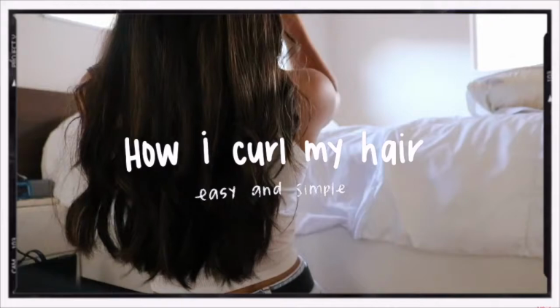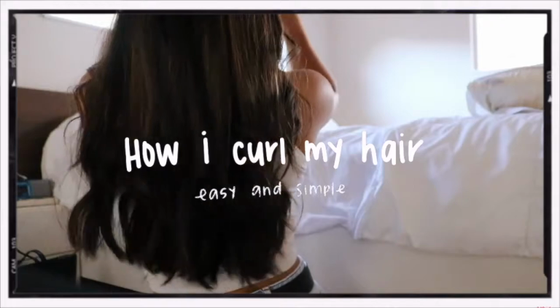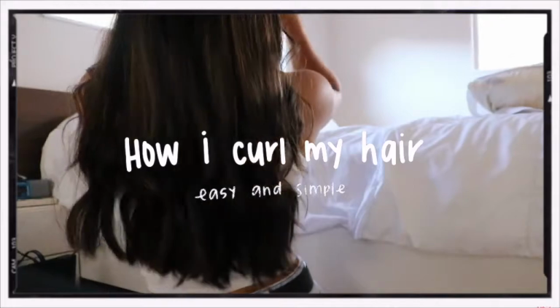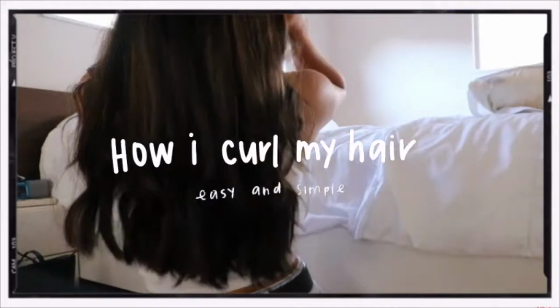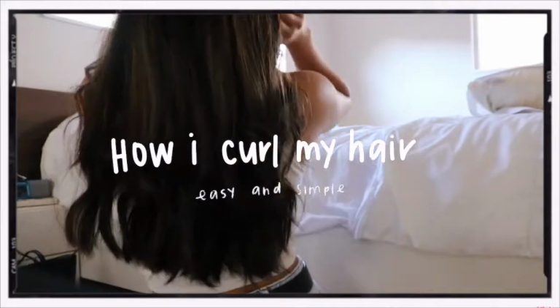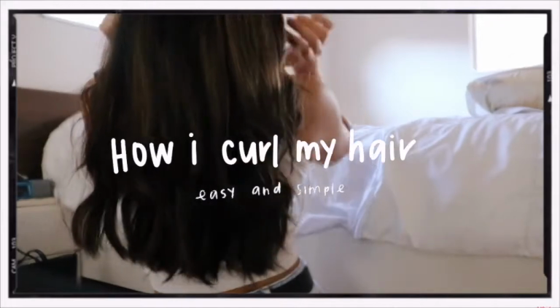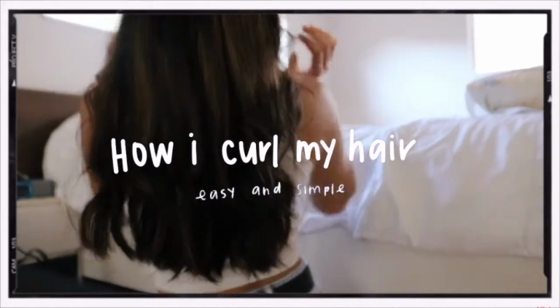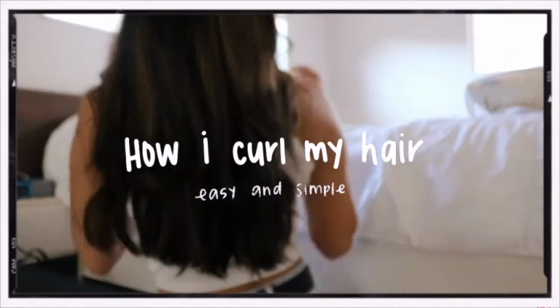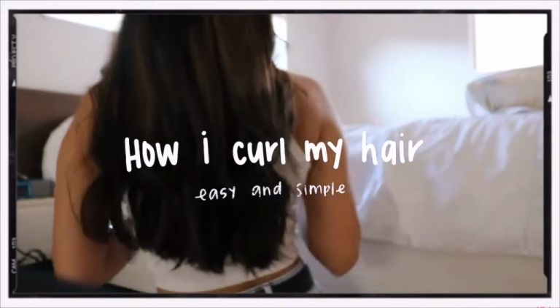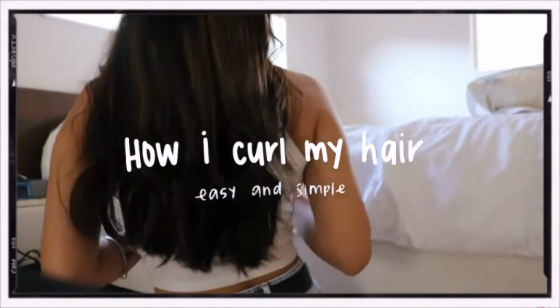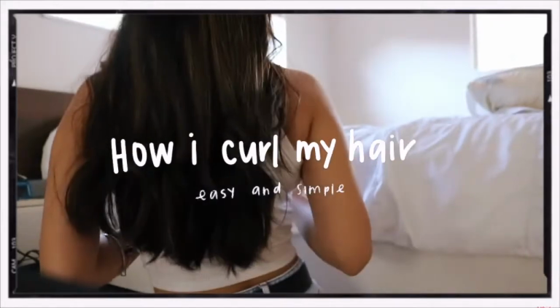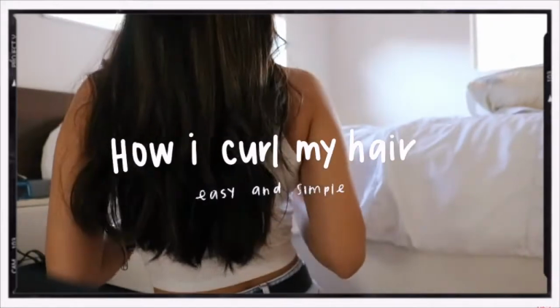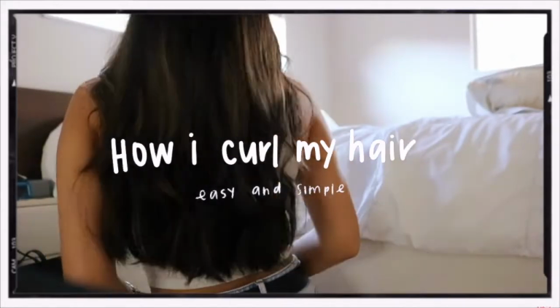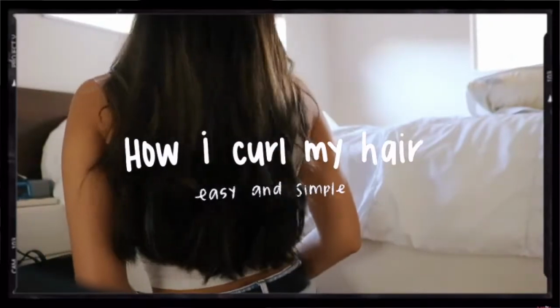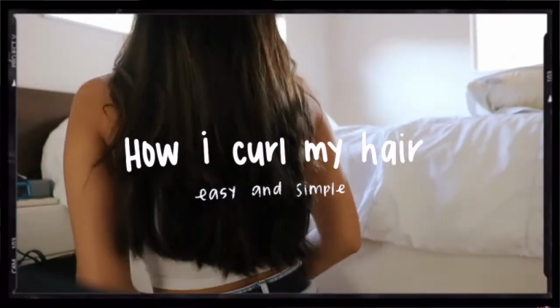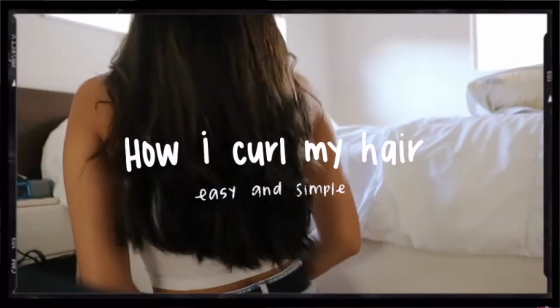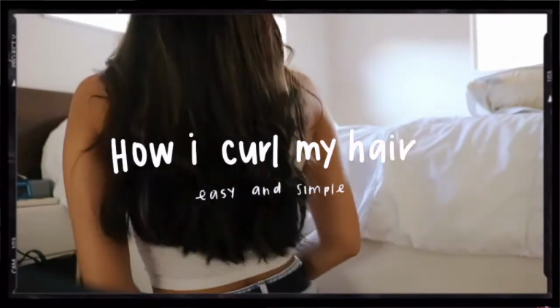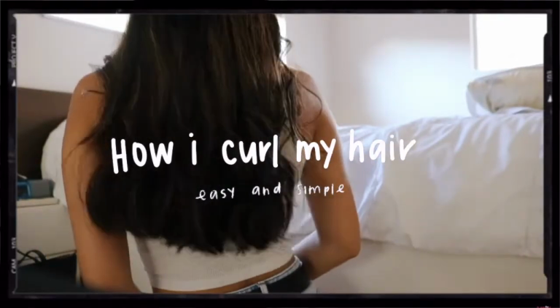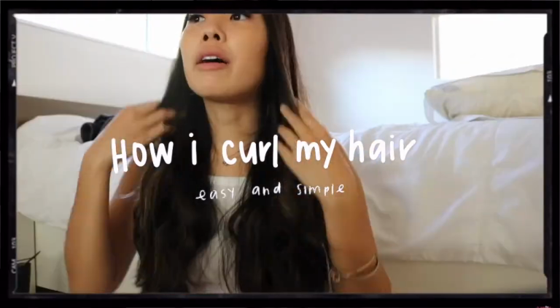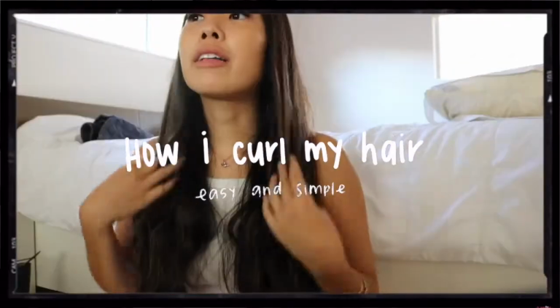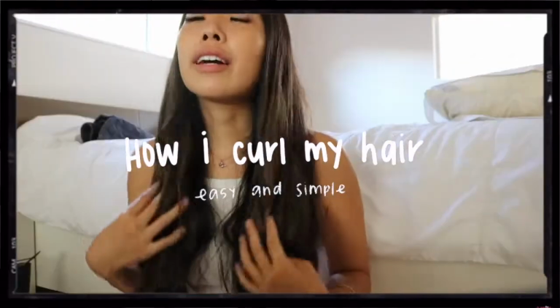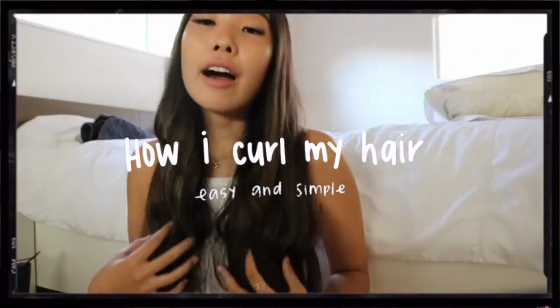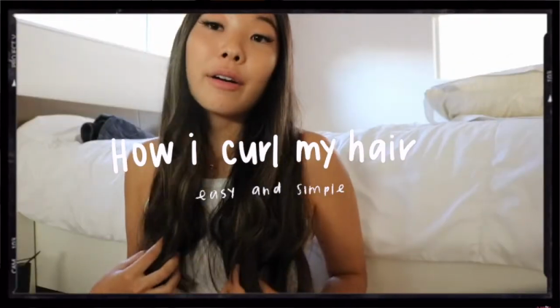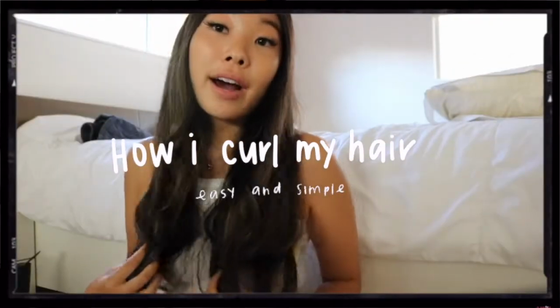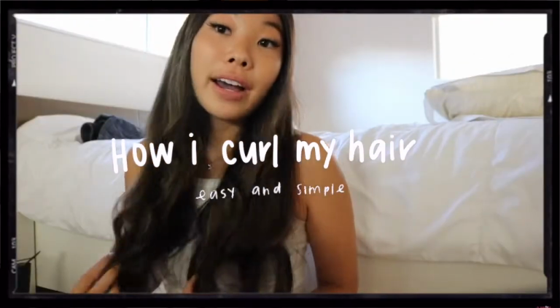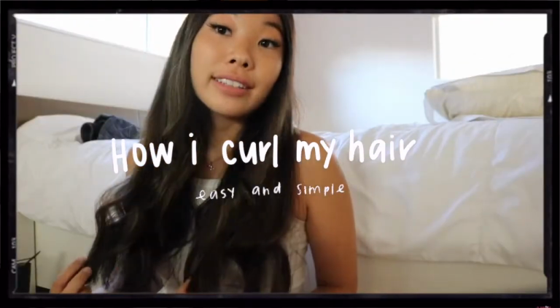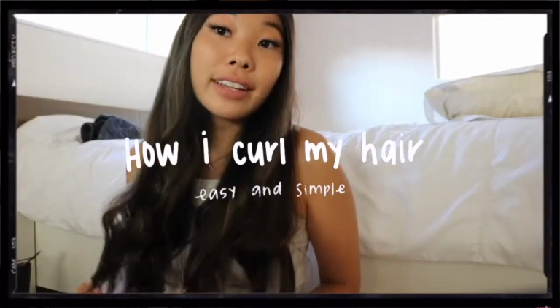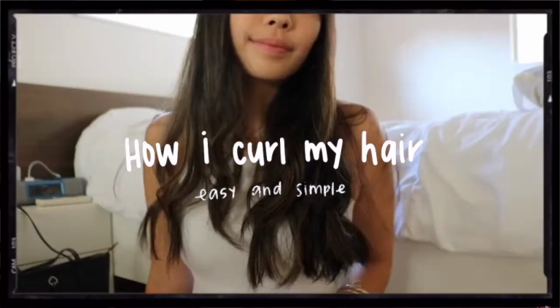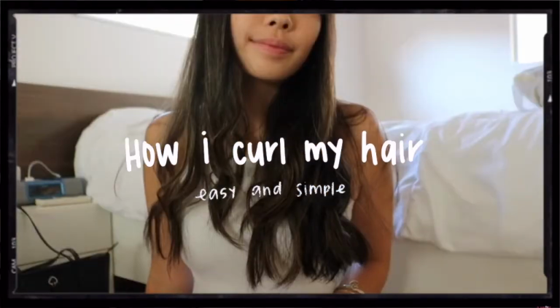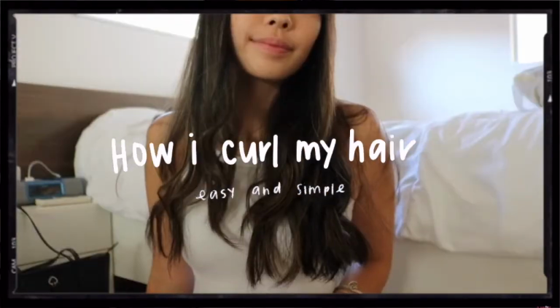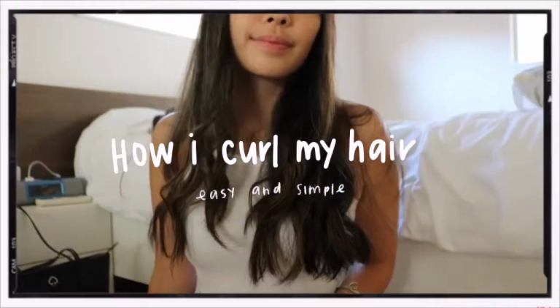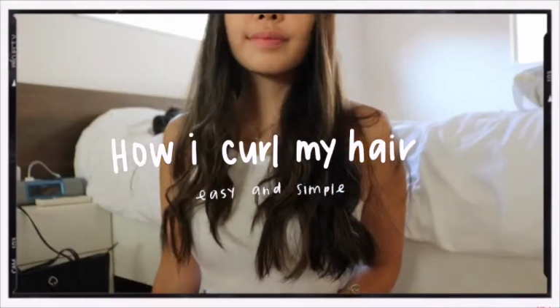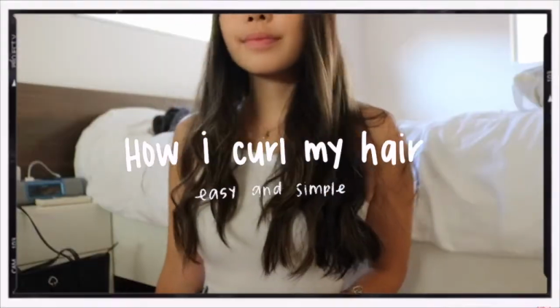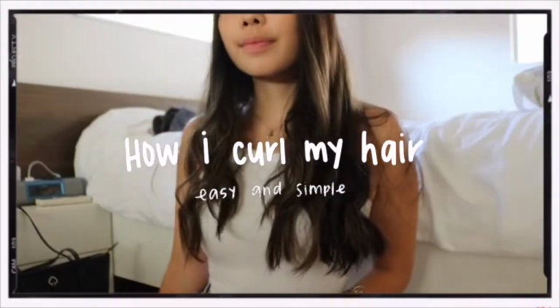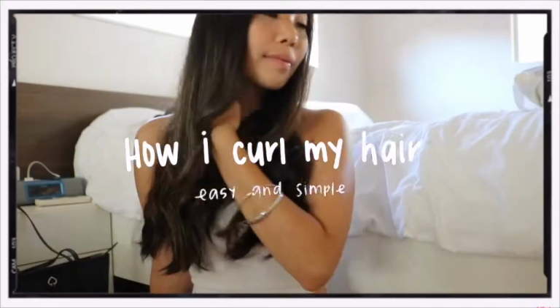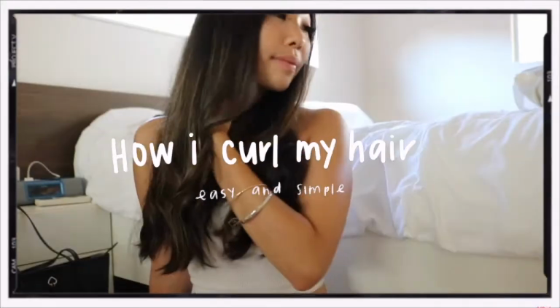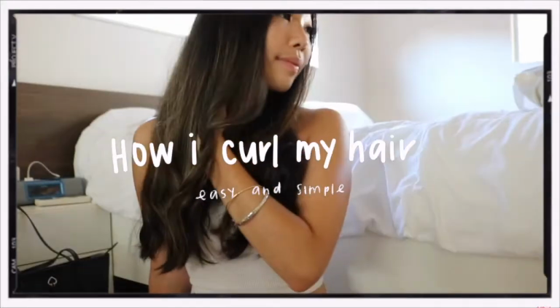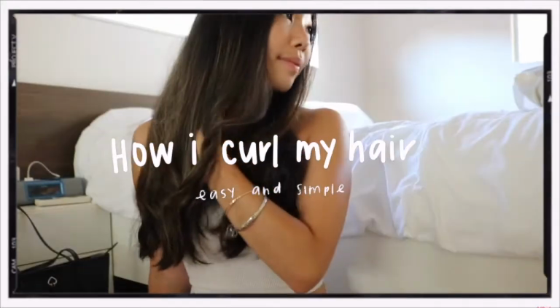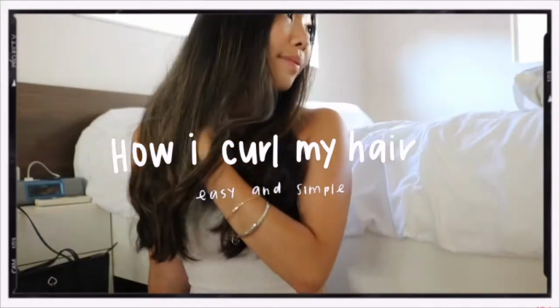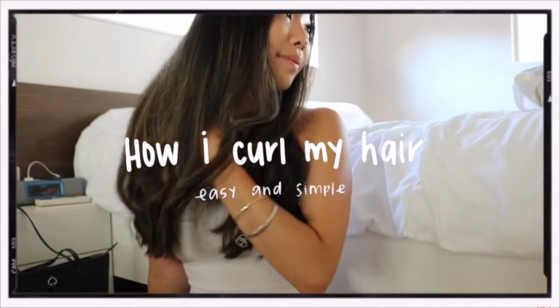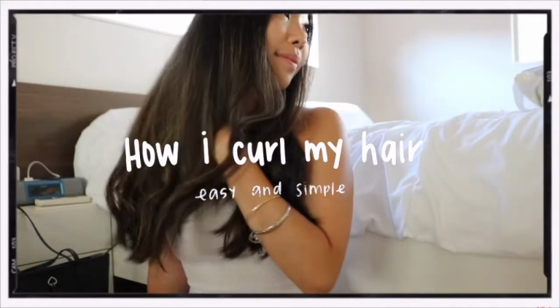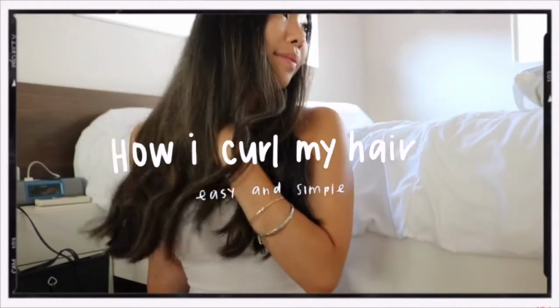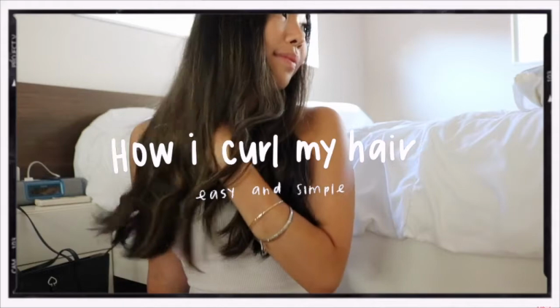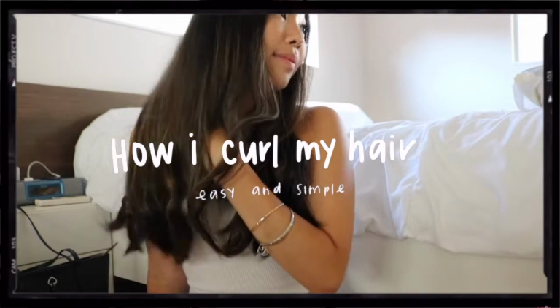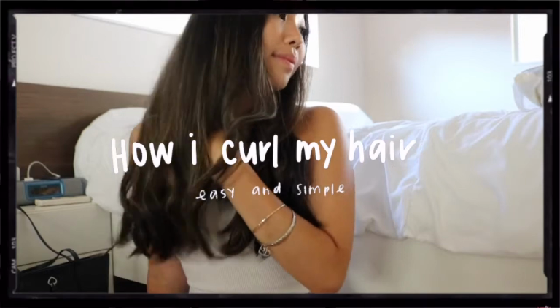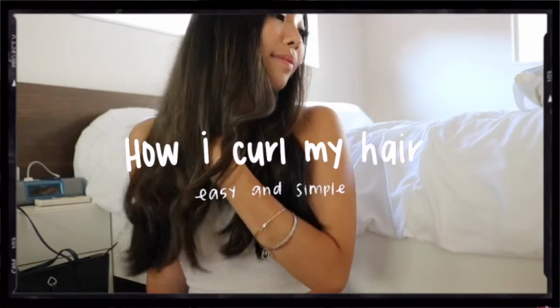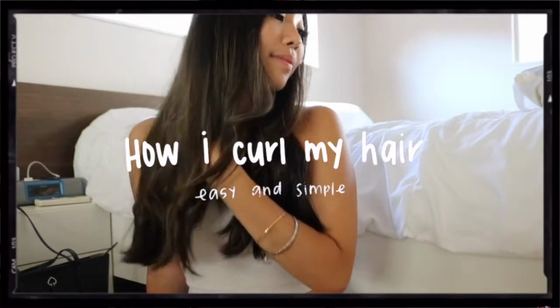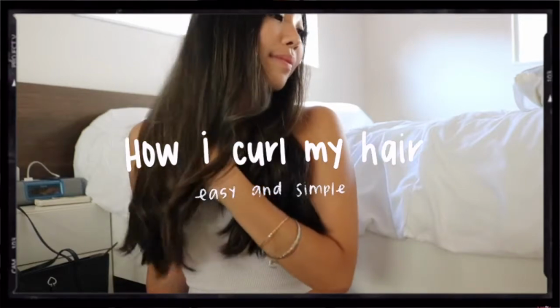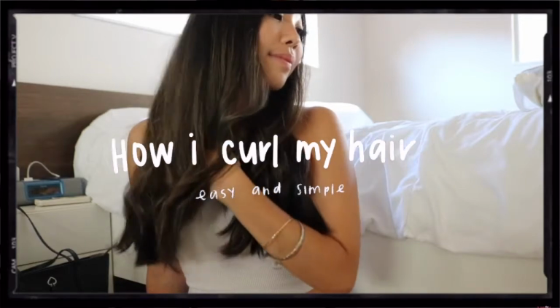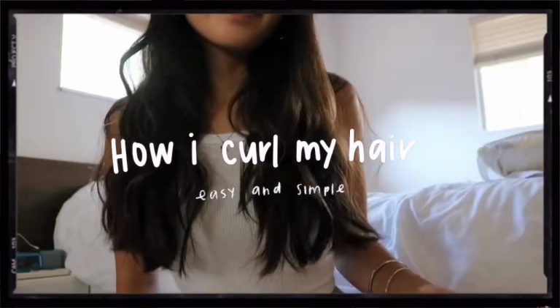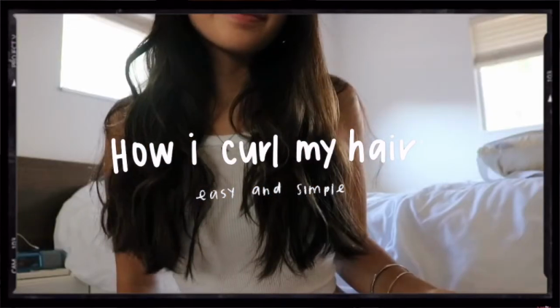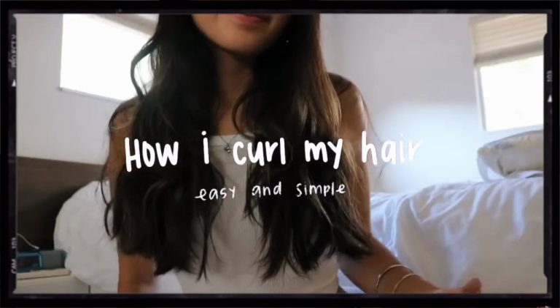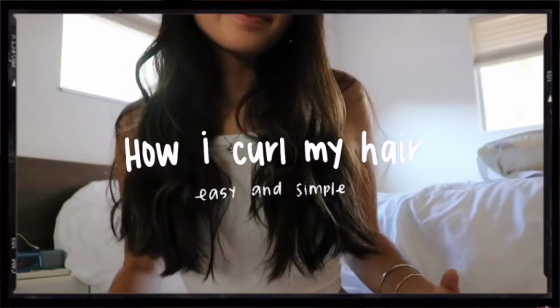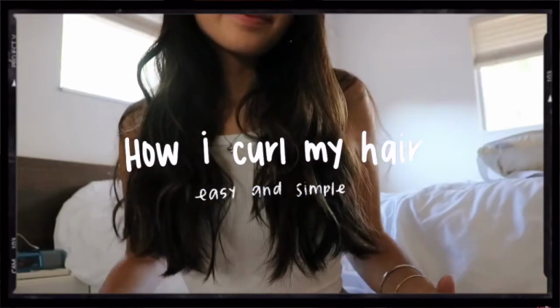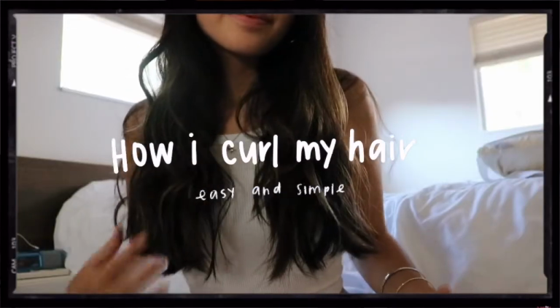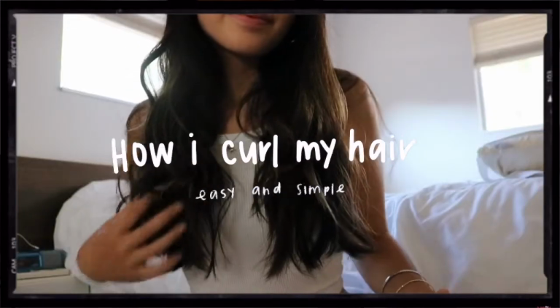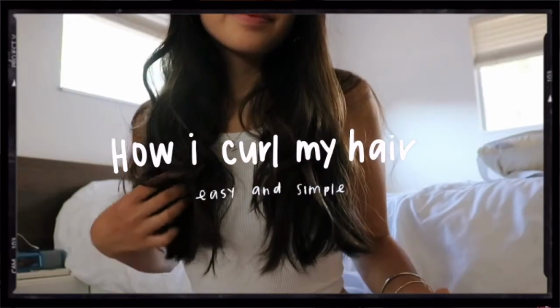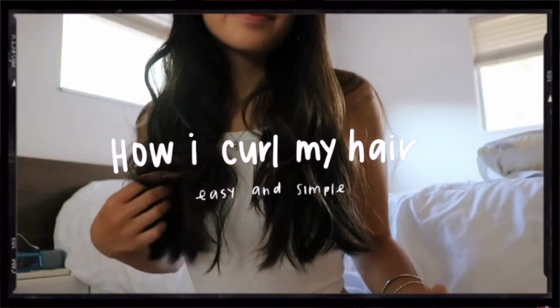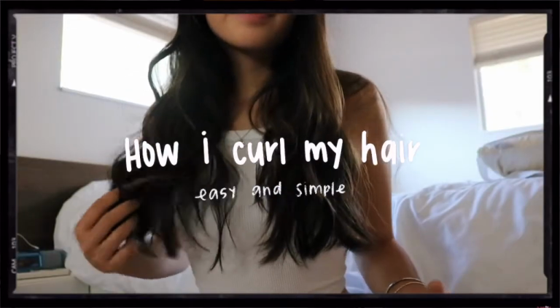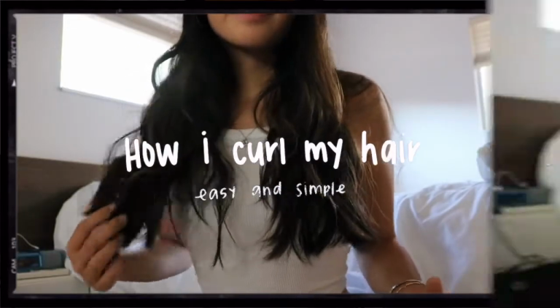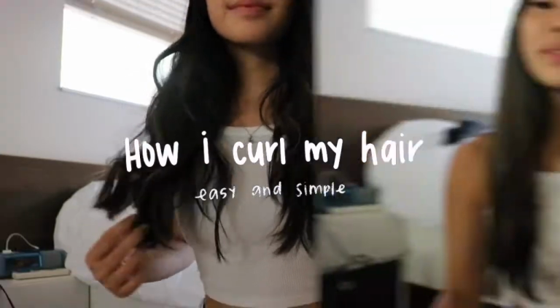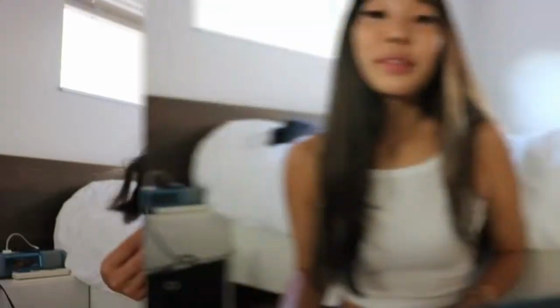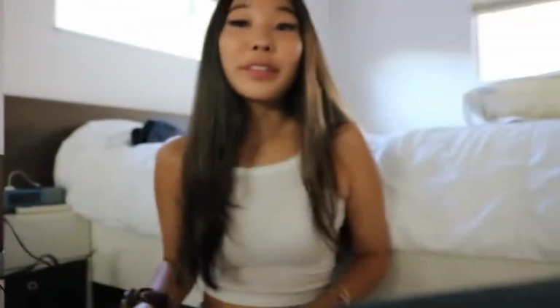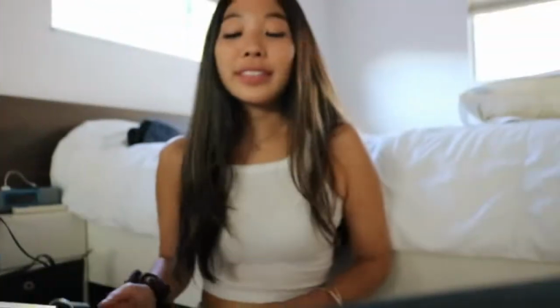Hi guys, it's Kasey. Welcome back to my channel. So today I'm going to show you guys how I curl my hair and the products that I use. So let's get started.